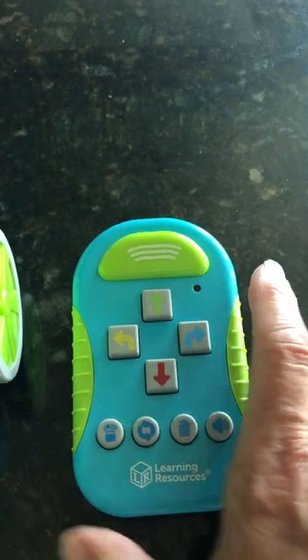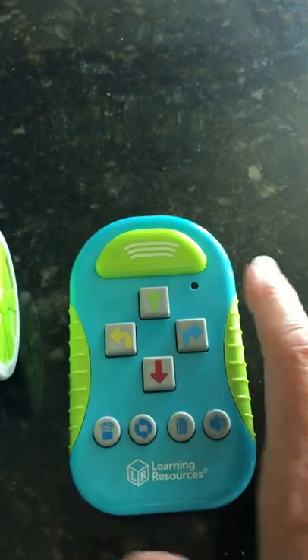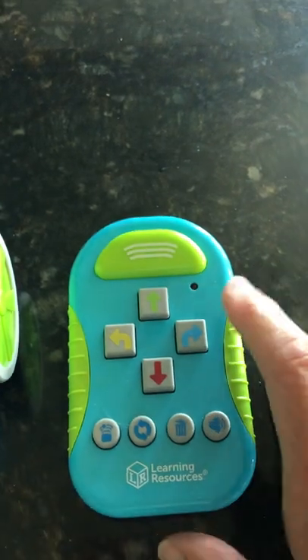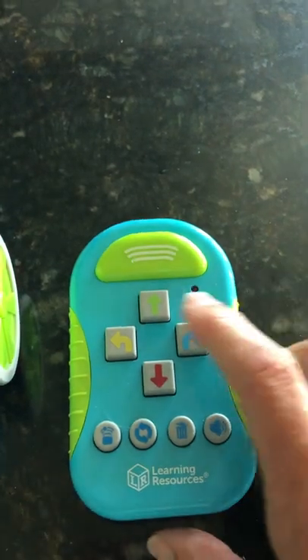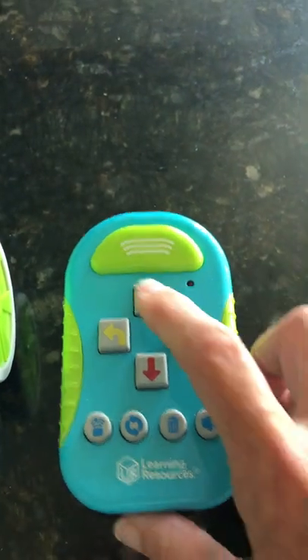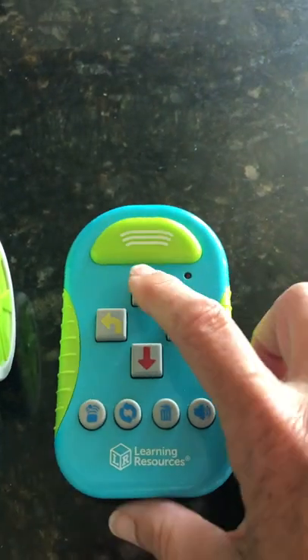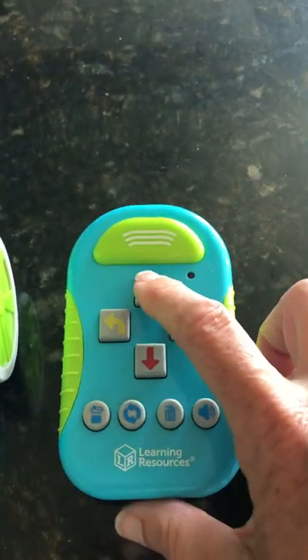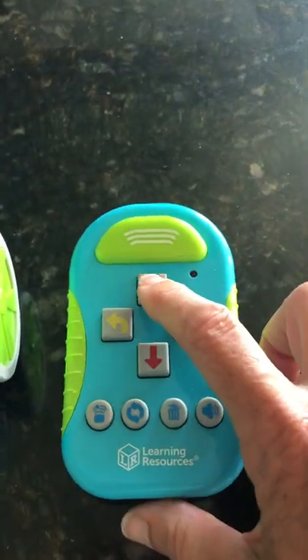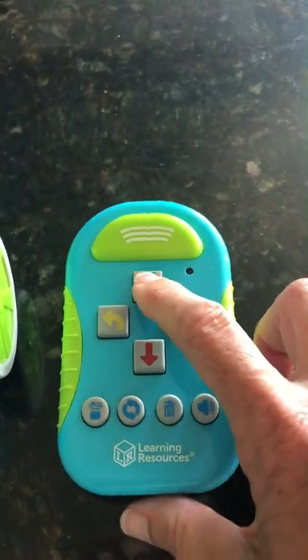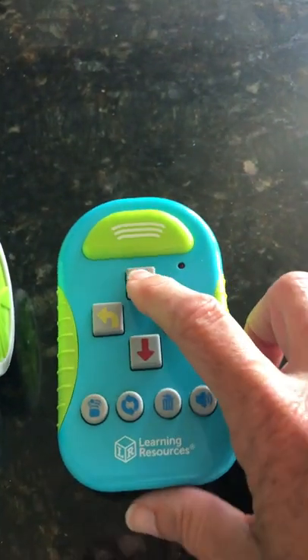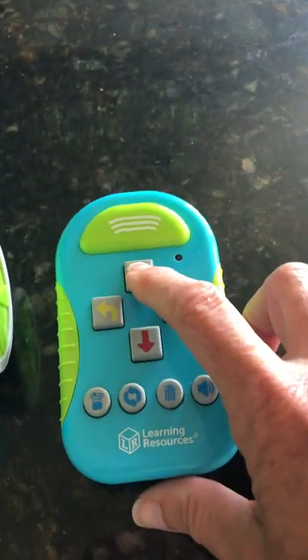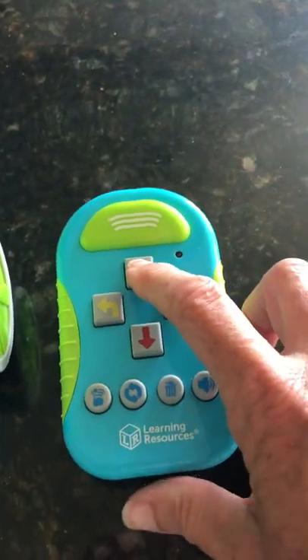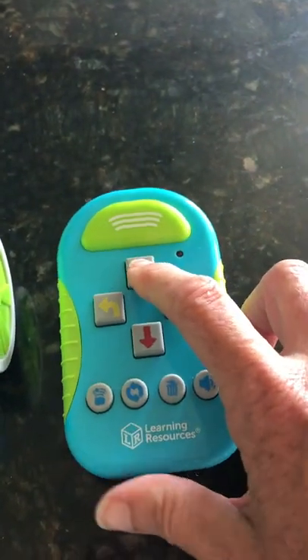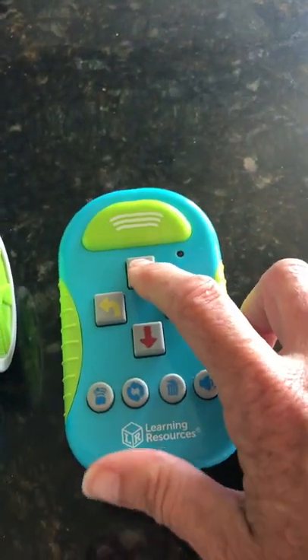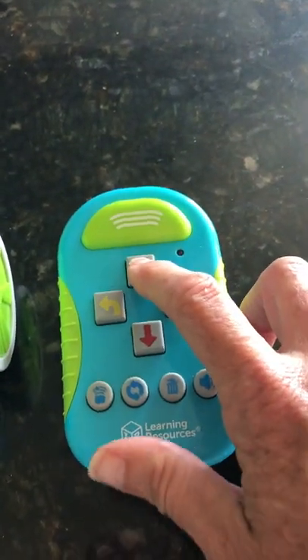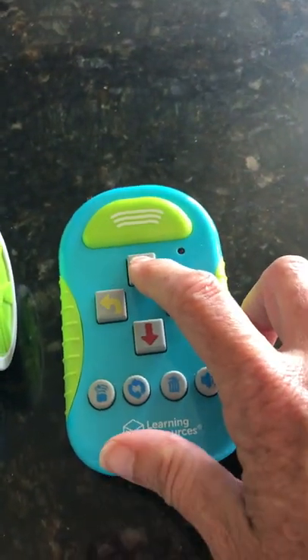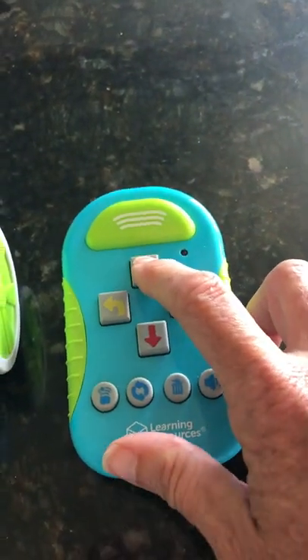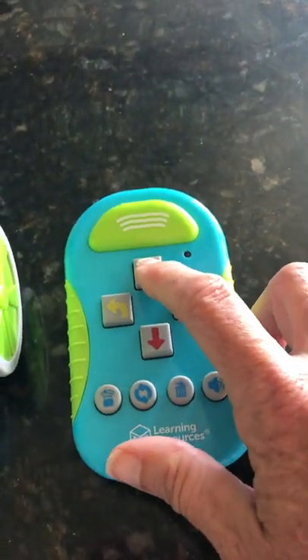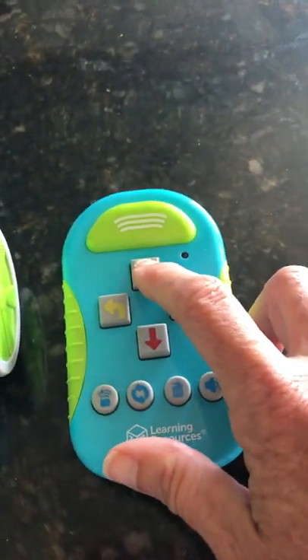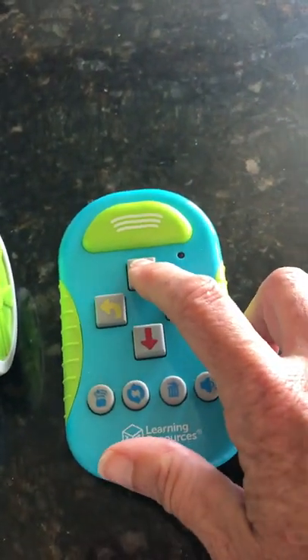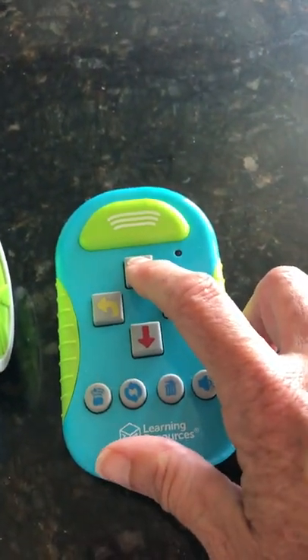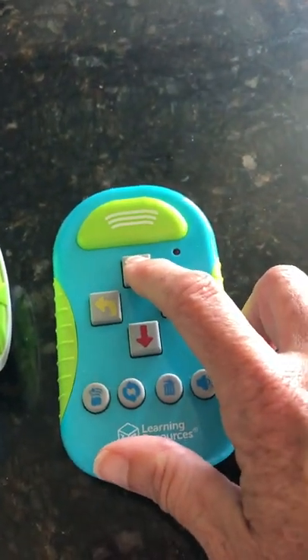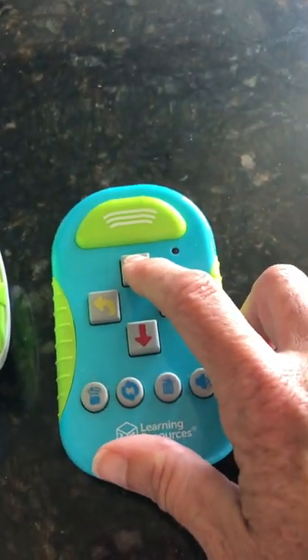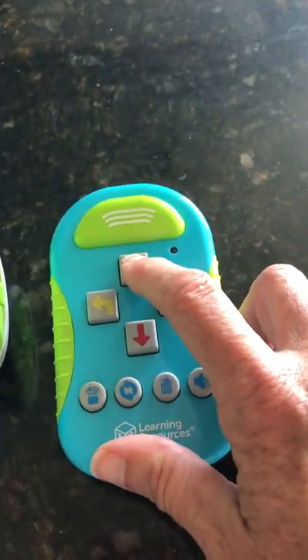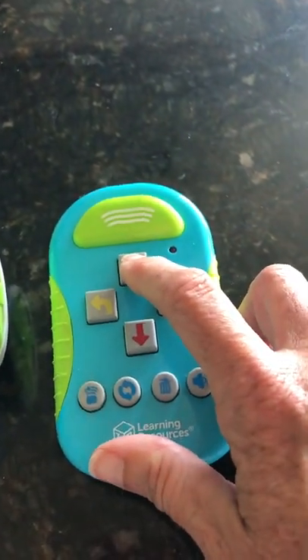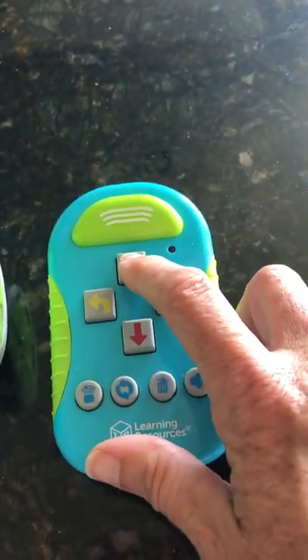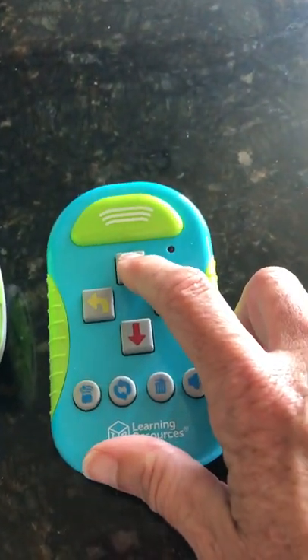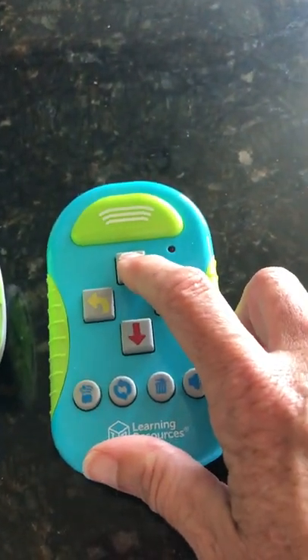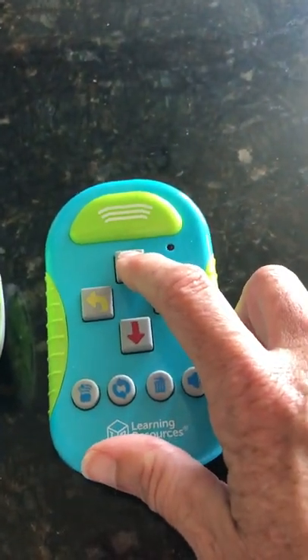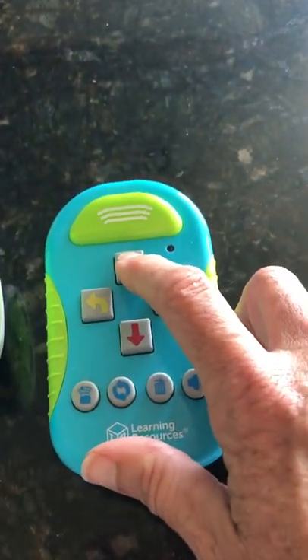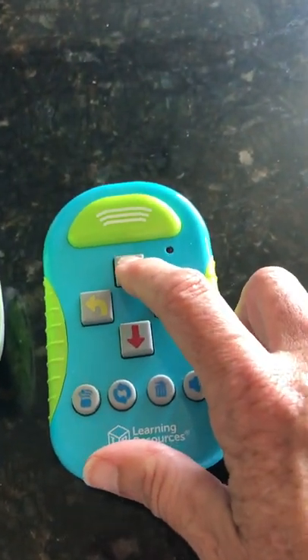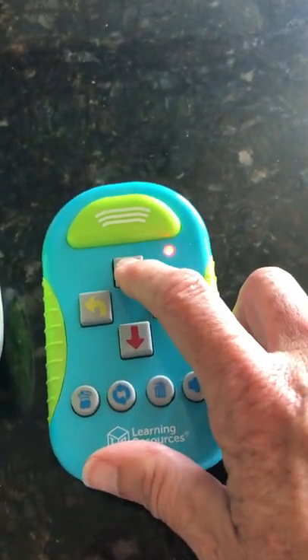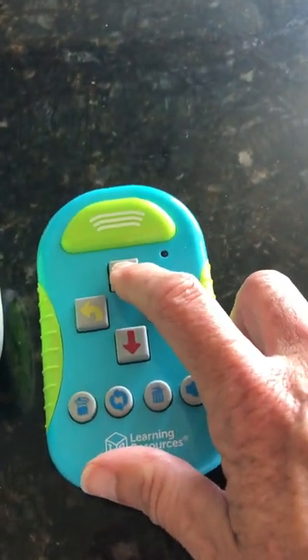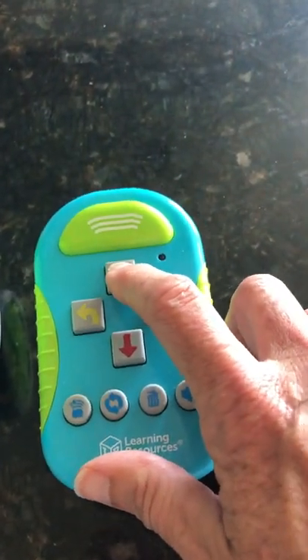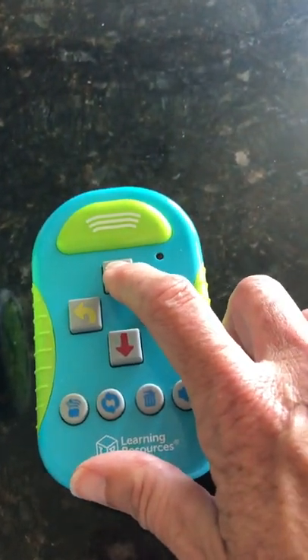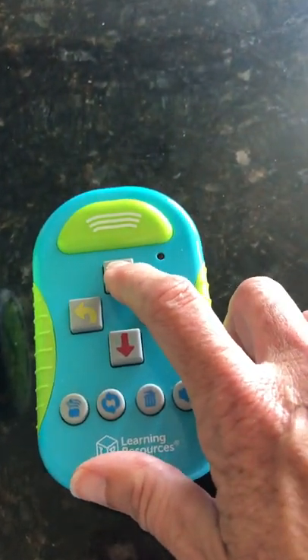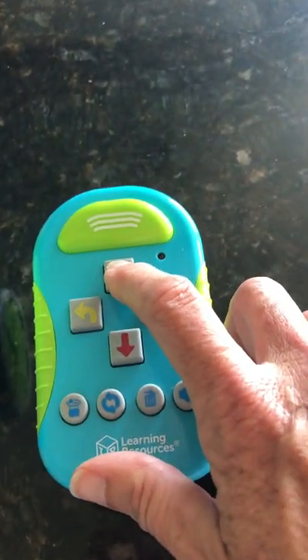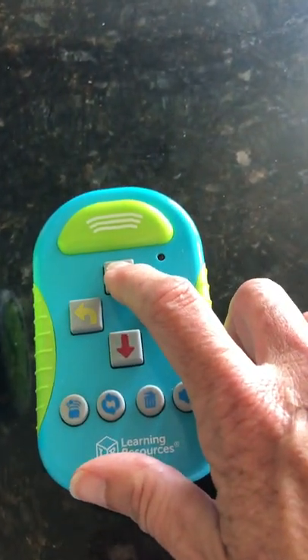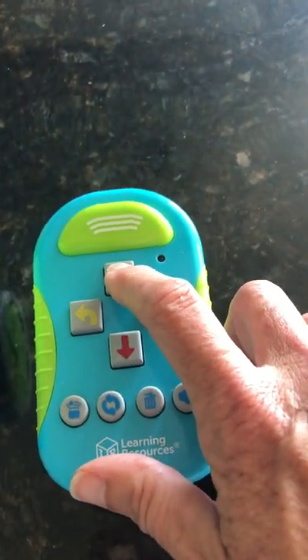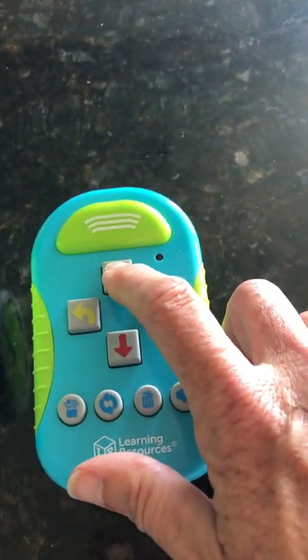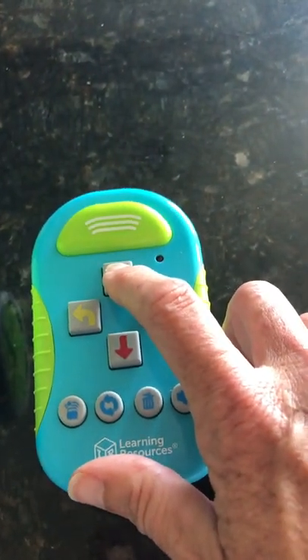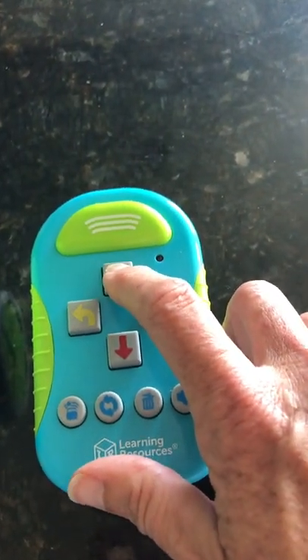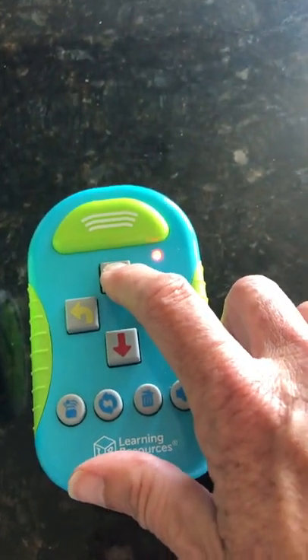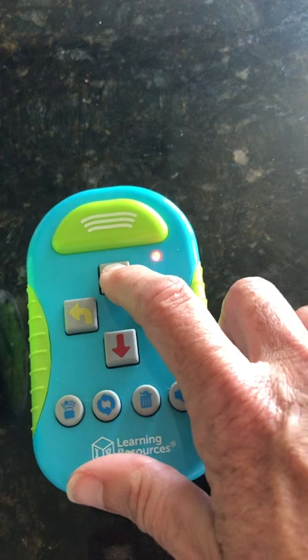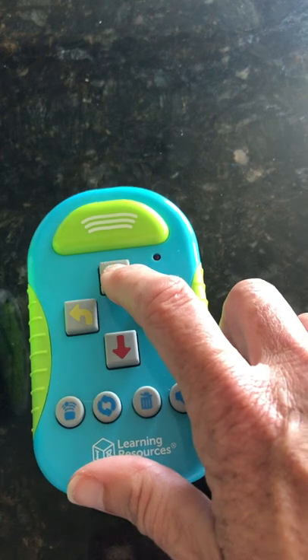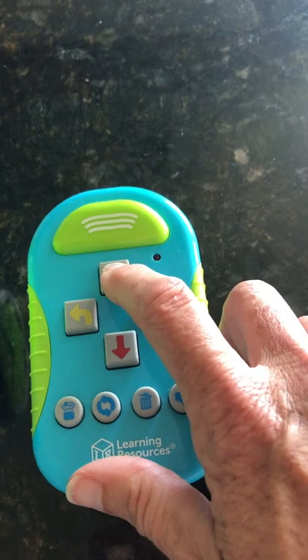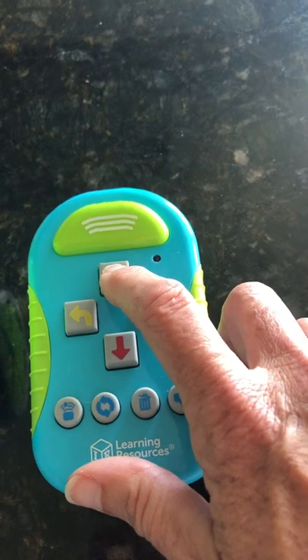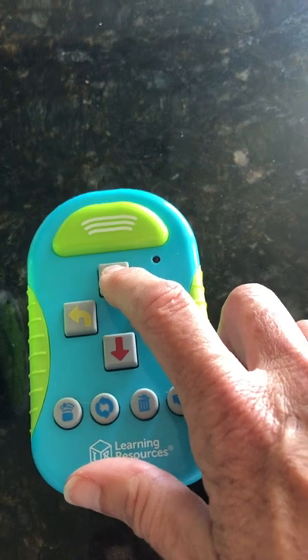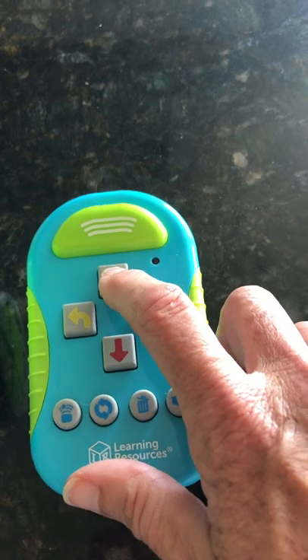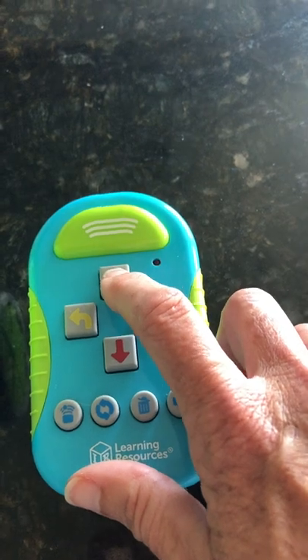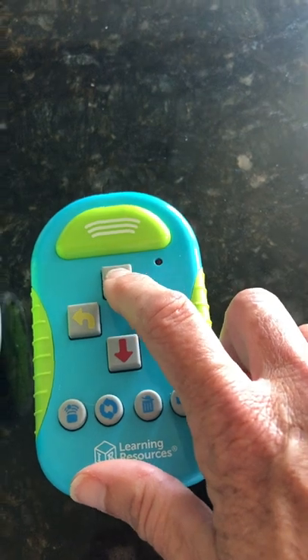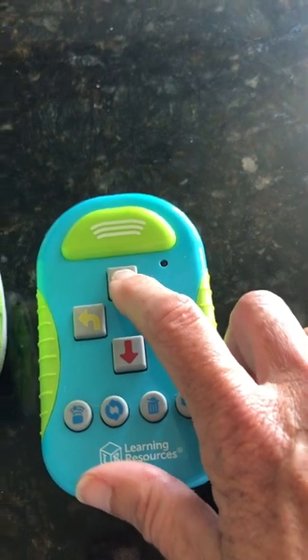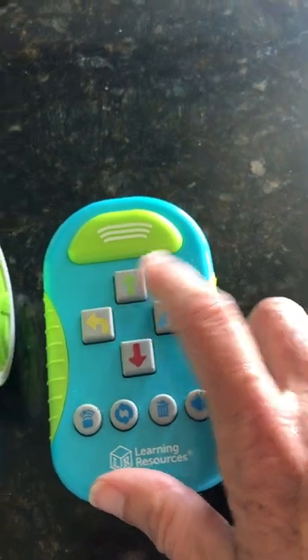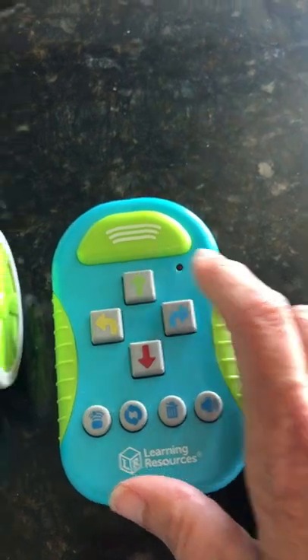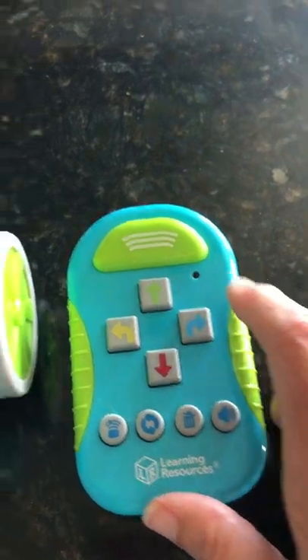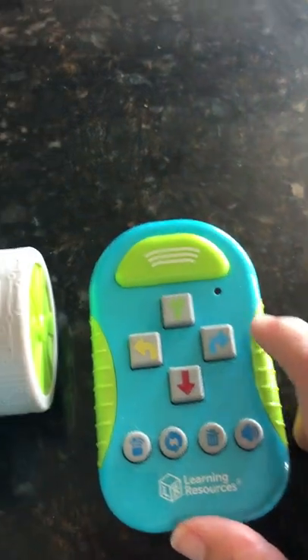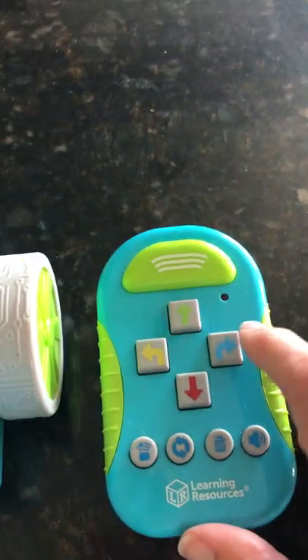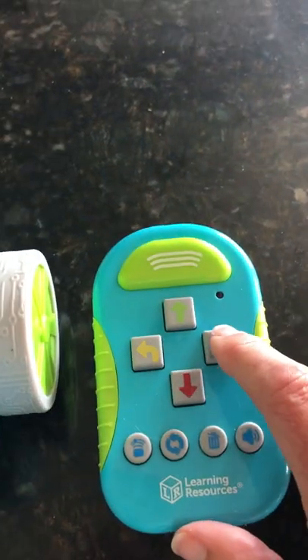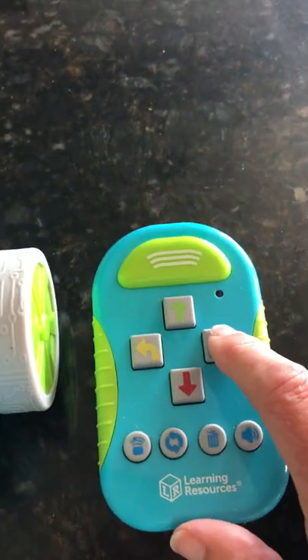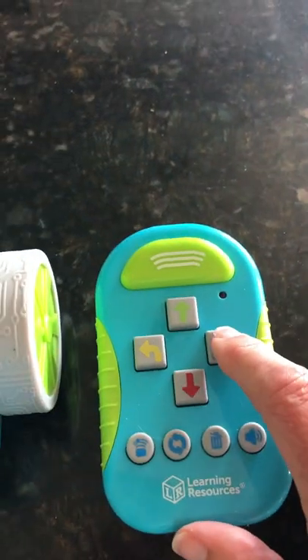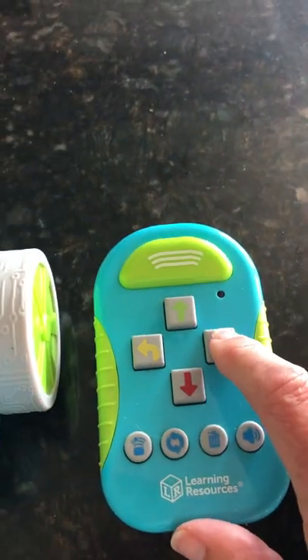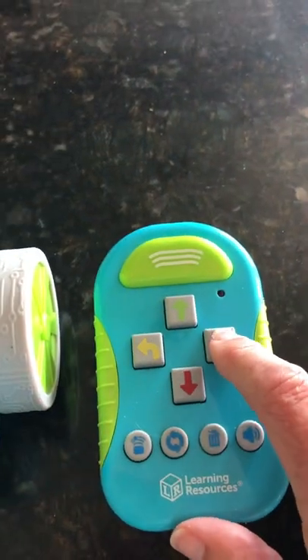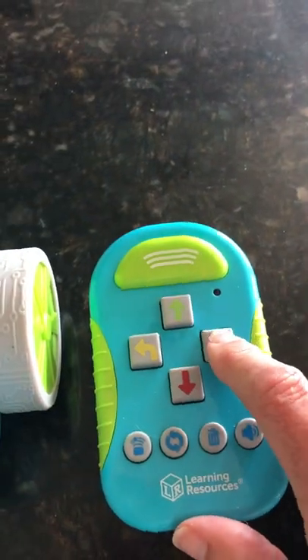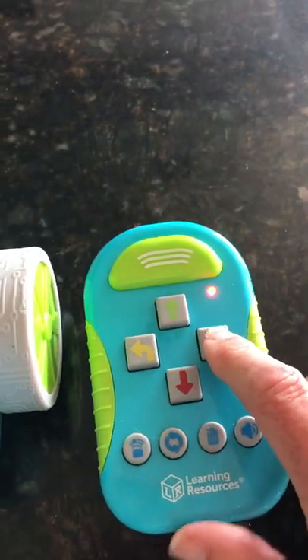And then I'm going to add my new code, which is an up arrow. Up arrow. You can hear the clicks. And now a right arrow.